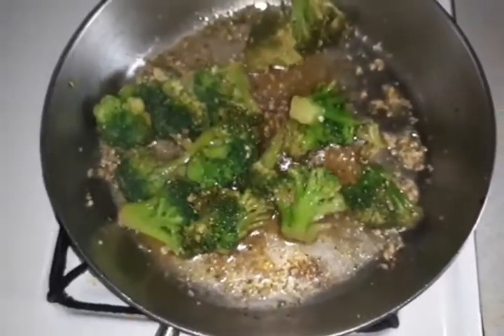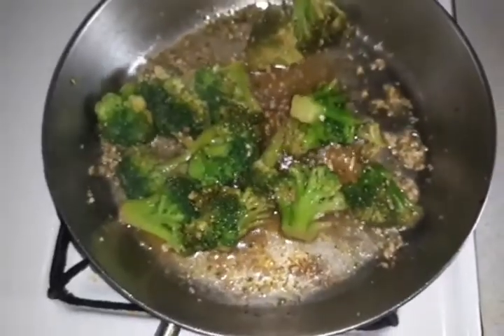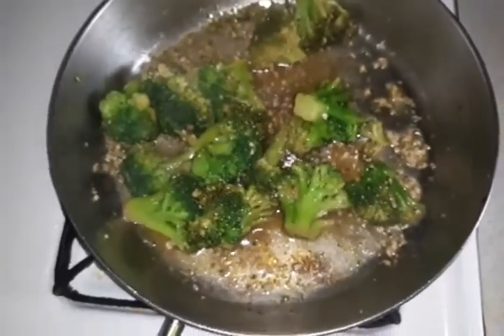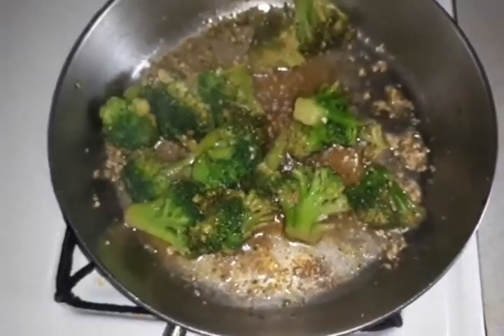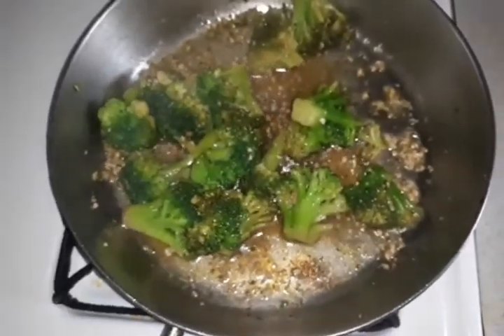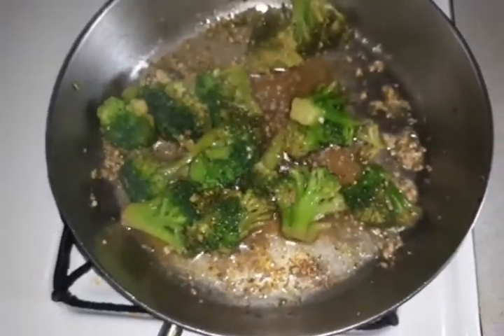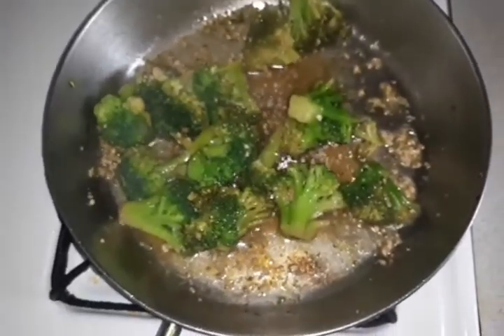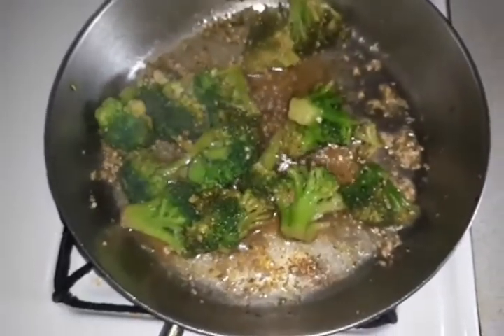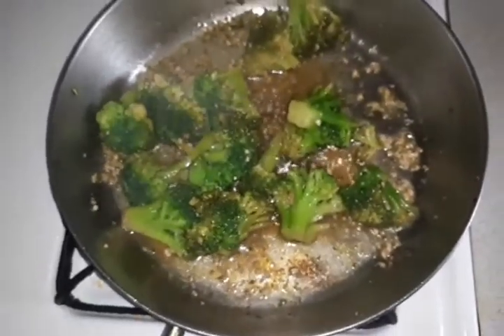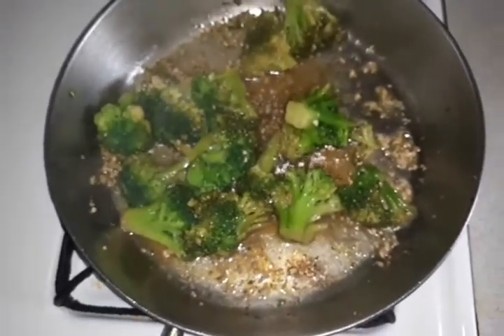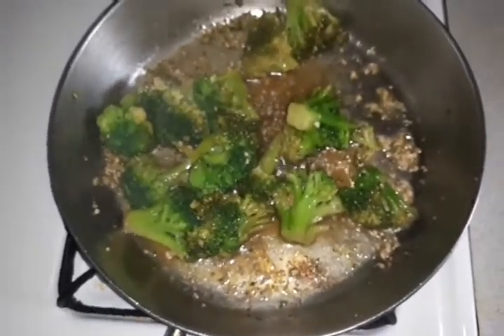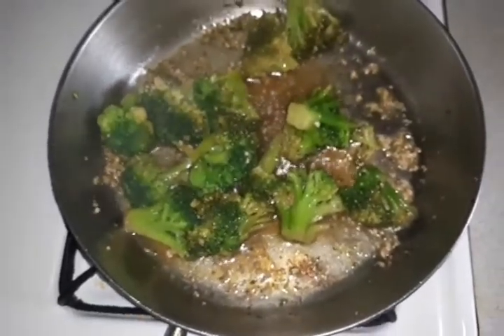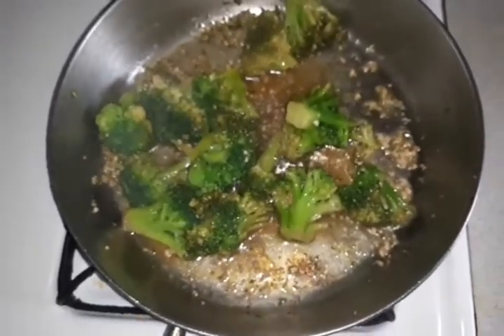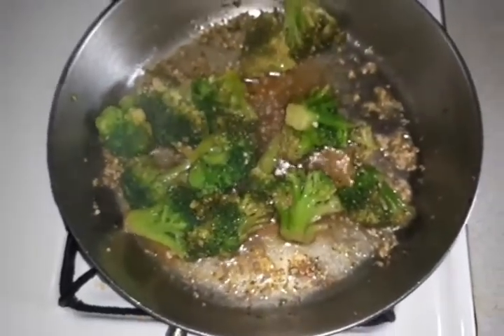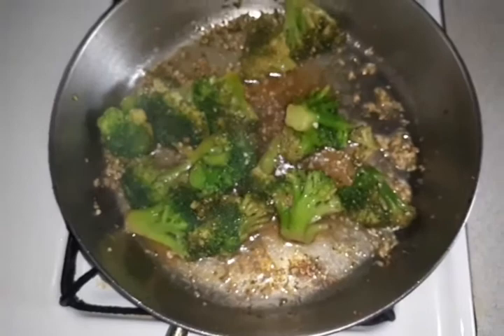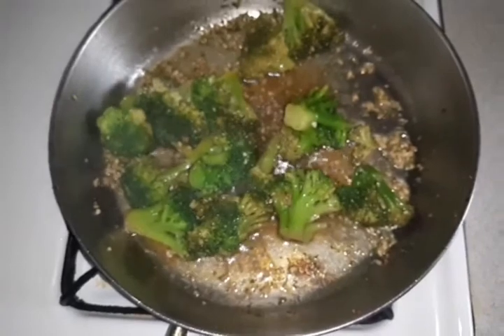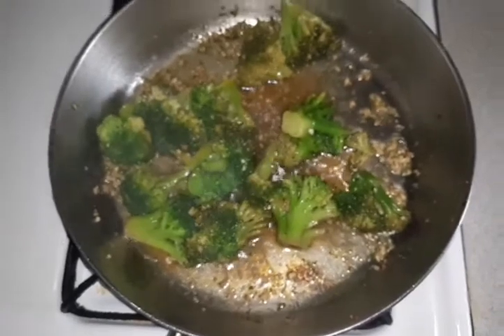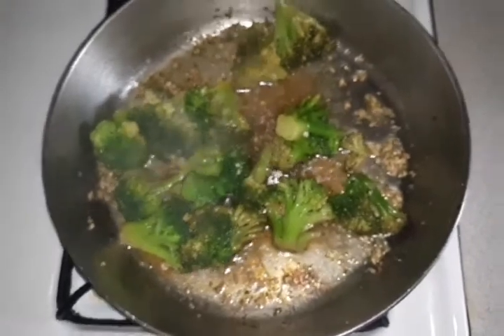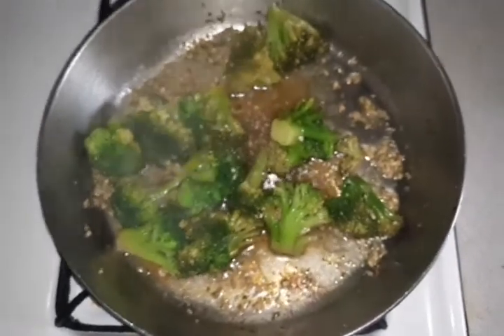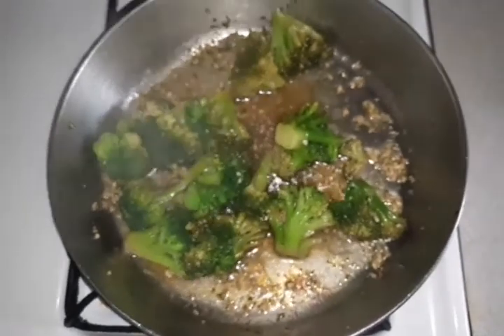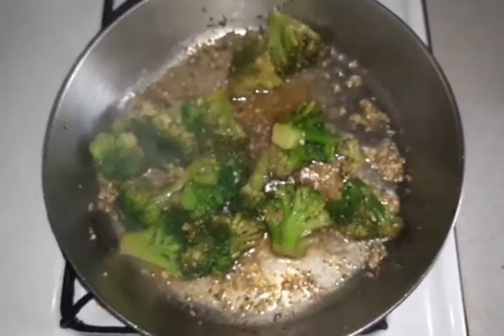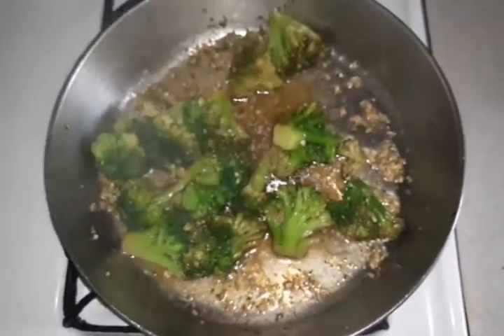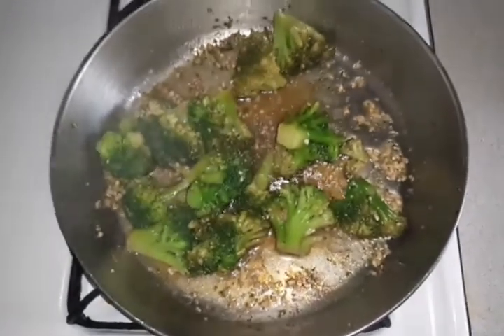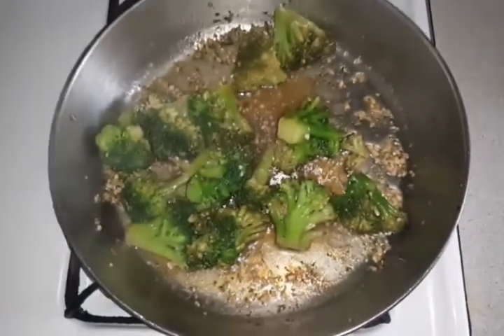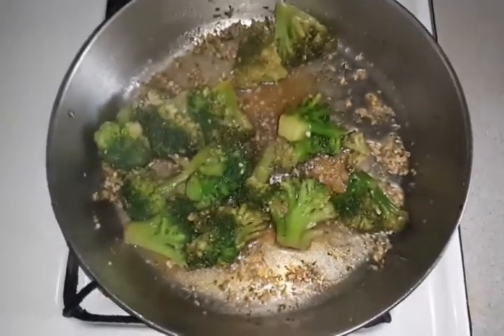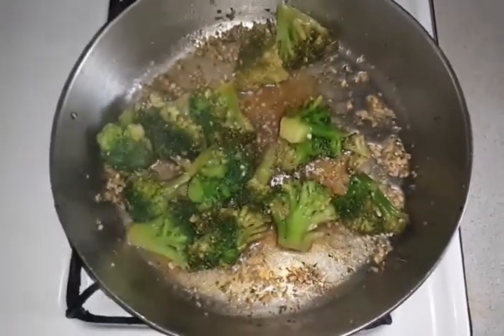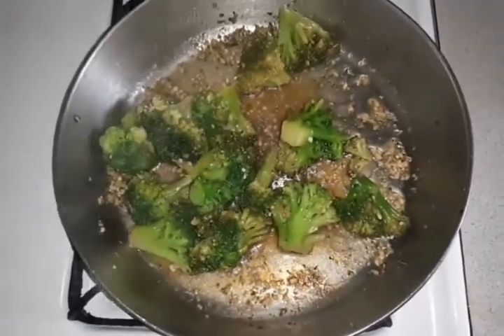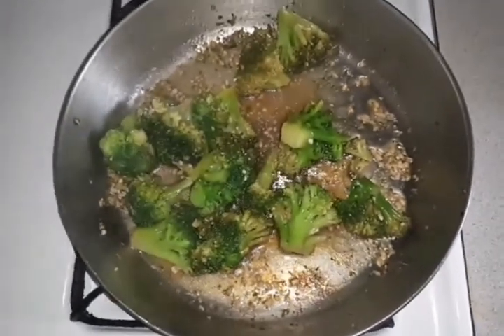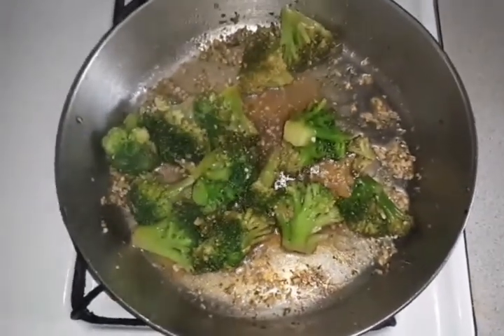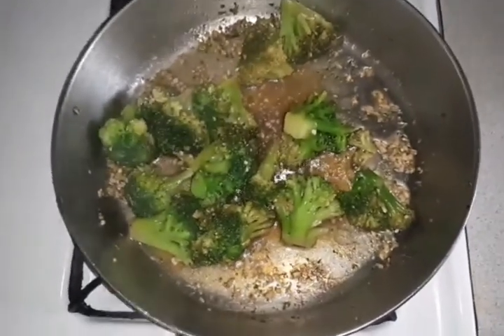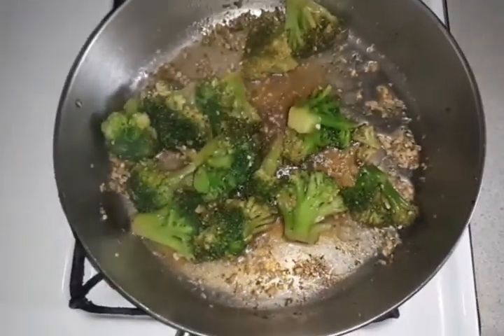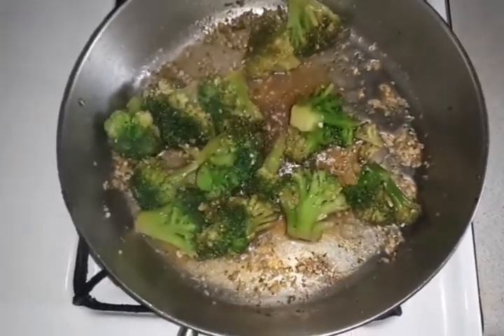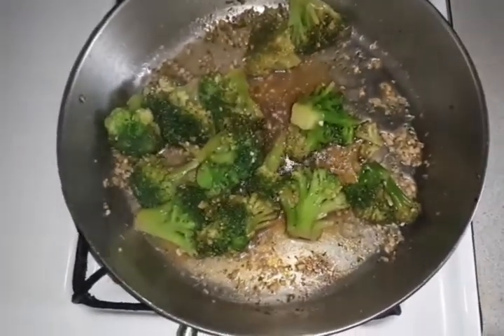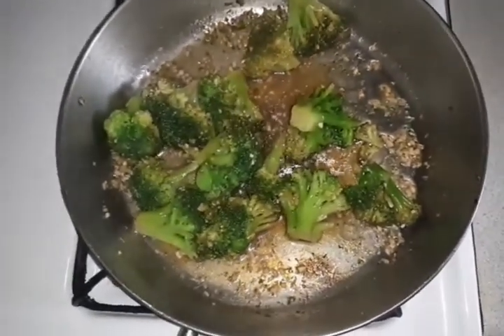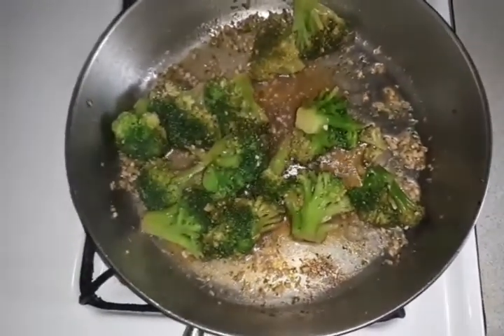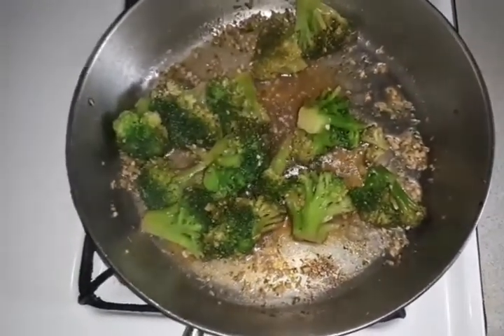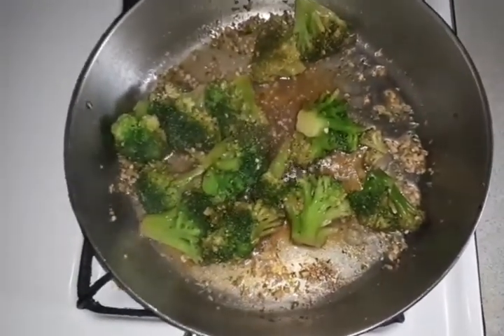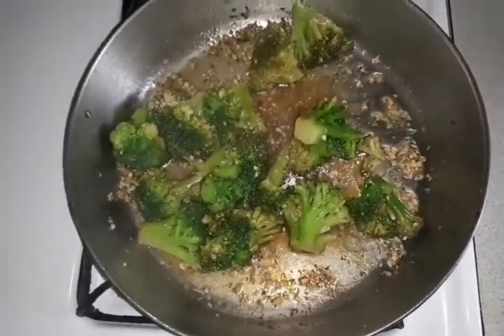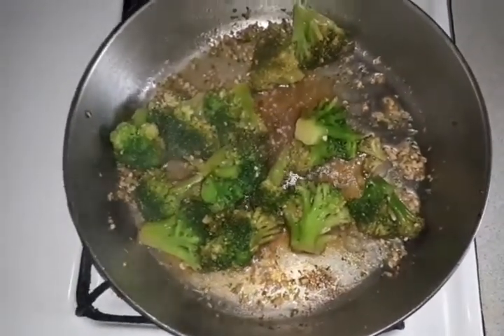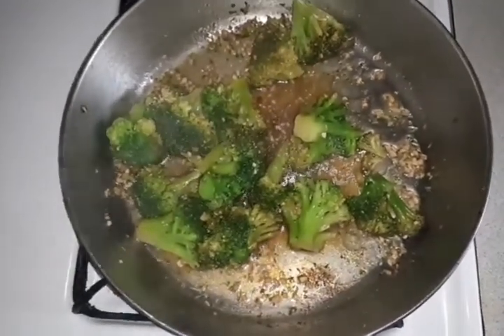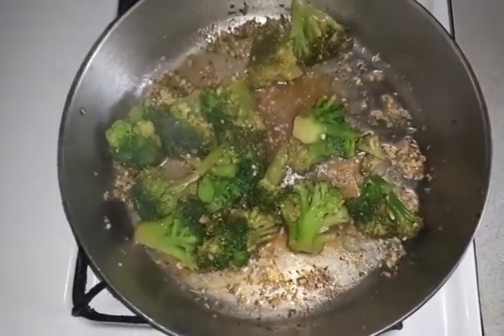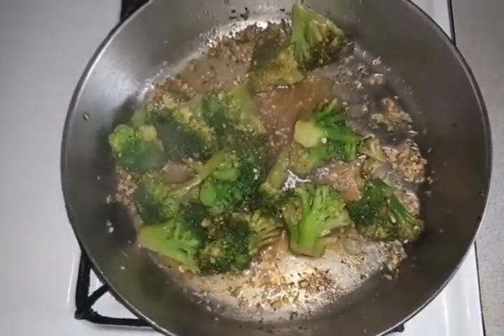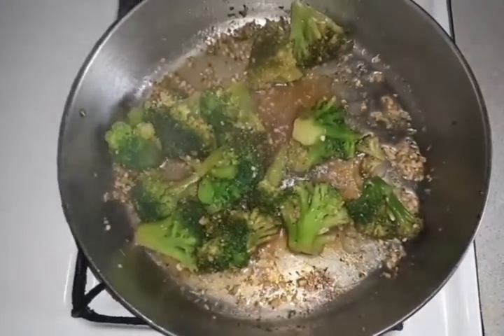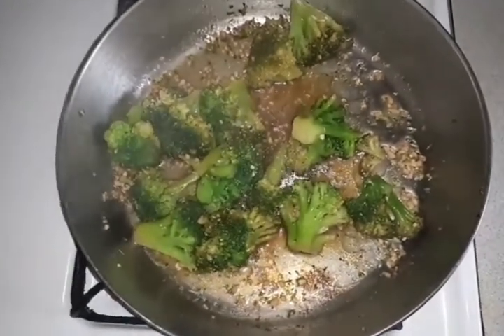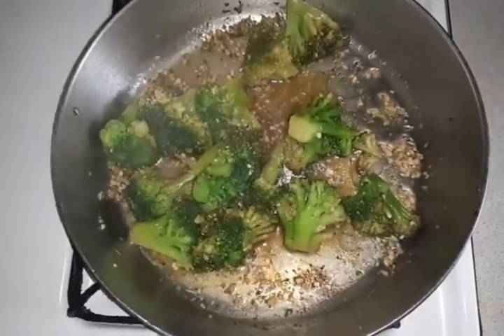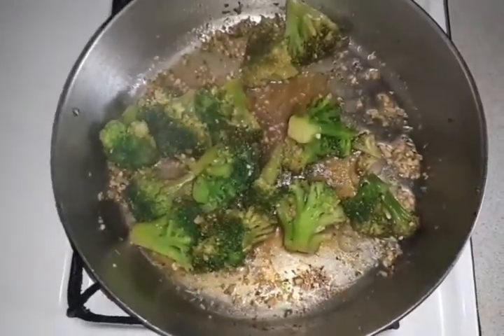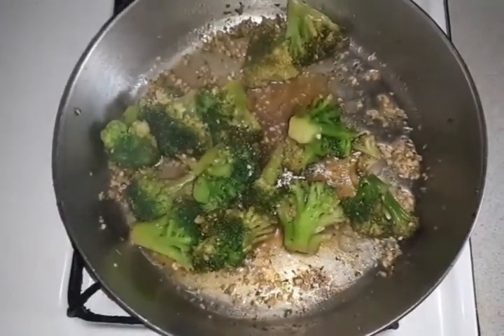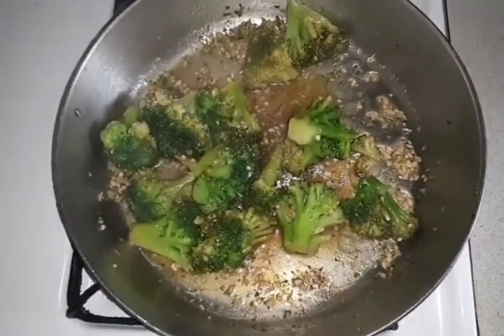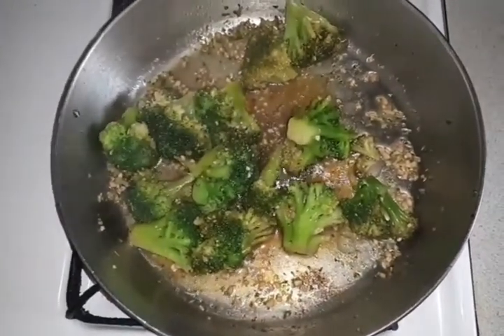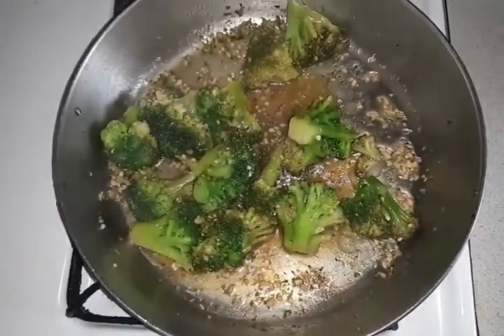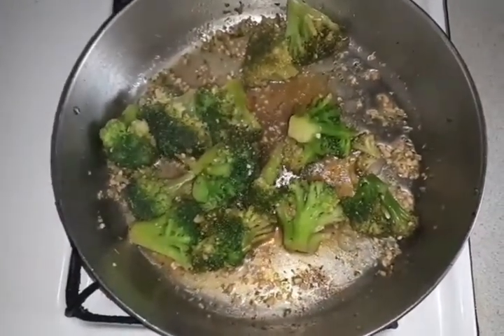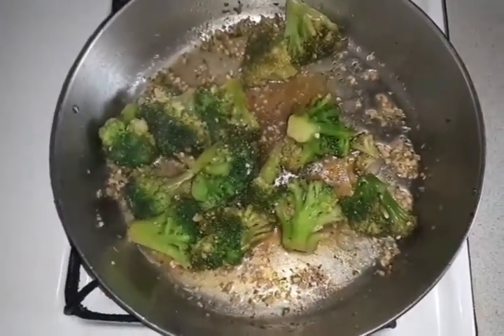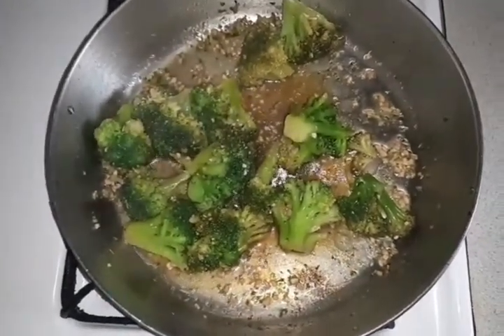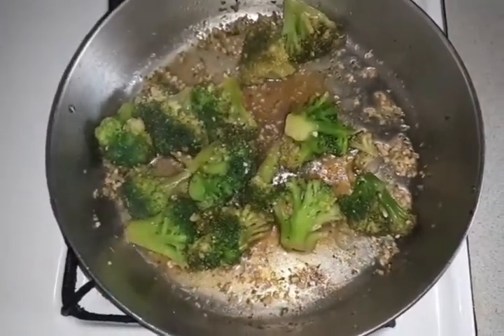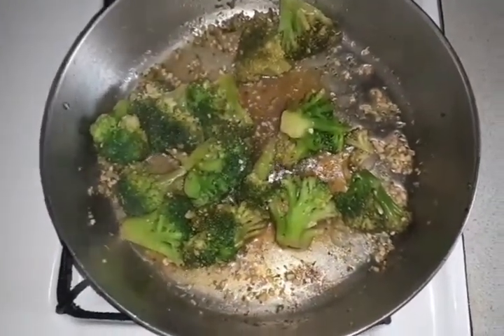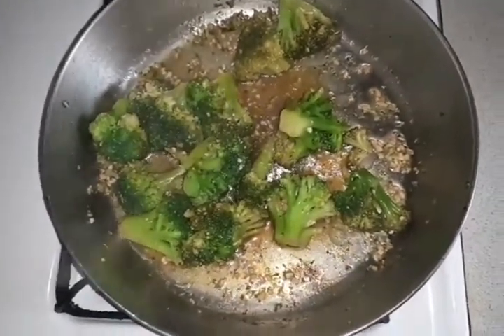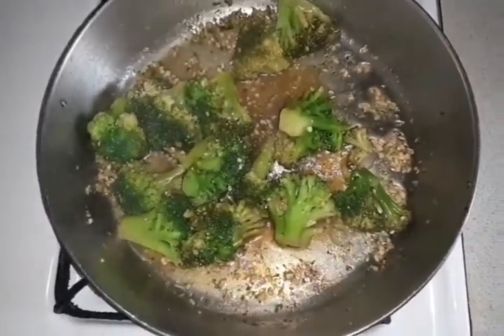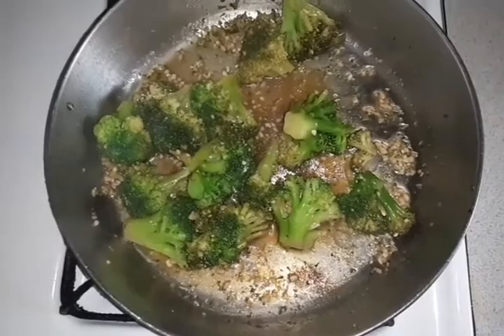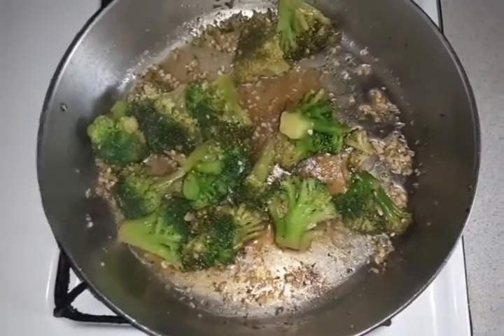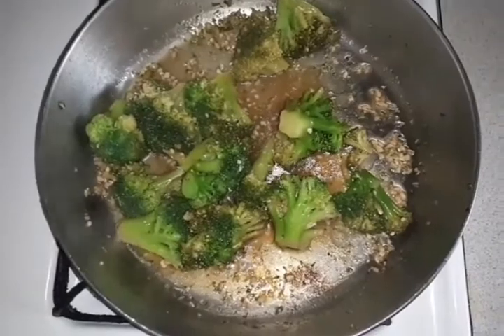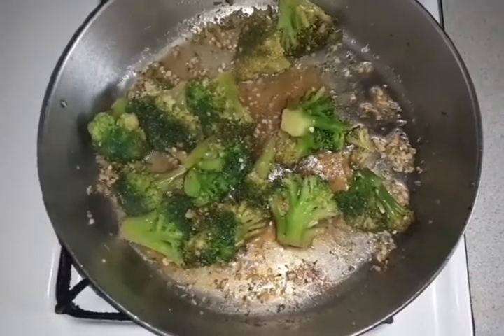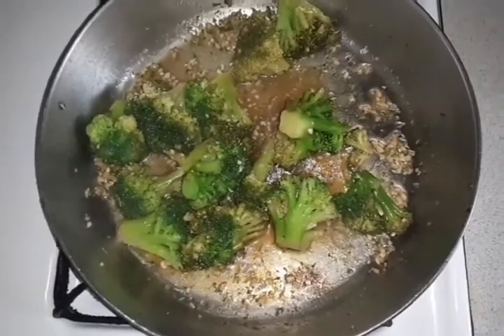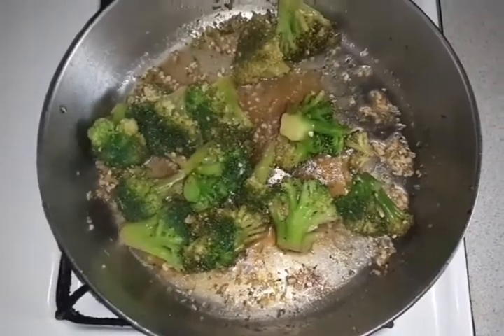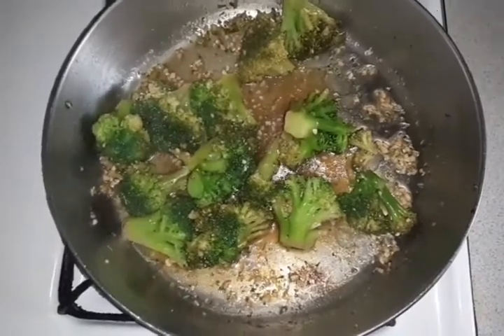I am going to take my broccoli out and put it to the side and work on my sauce or my meat.